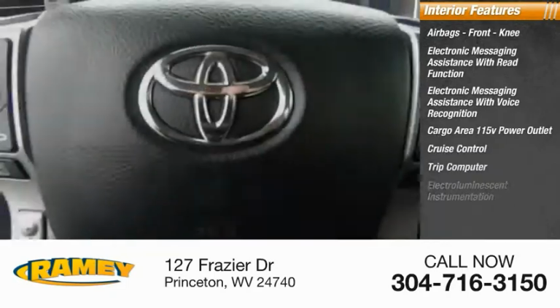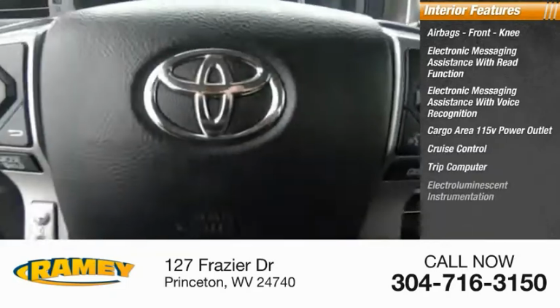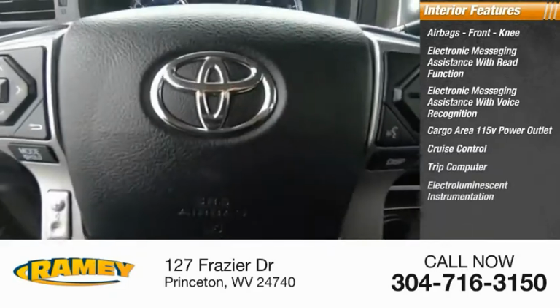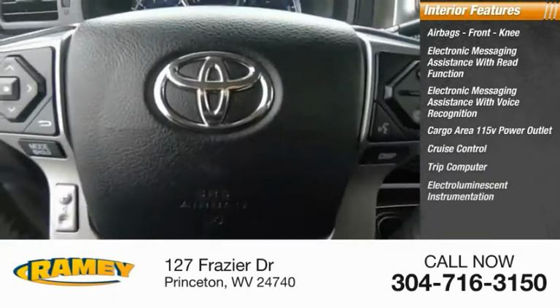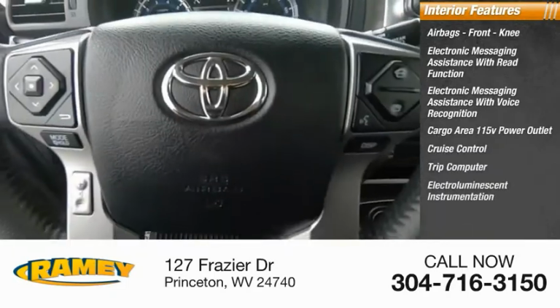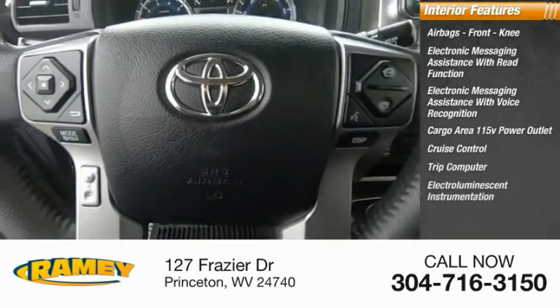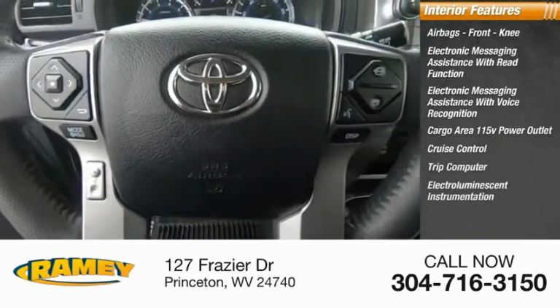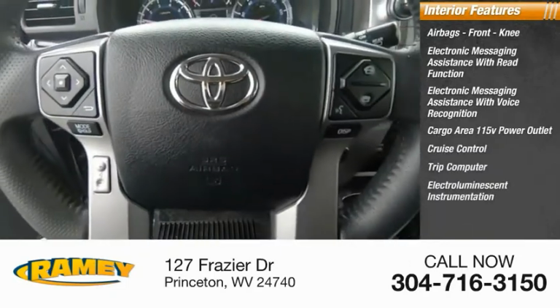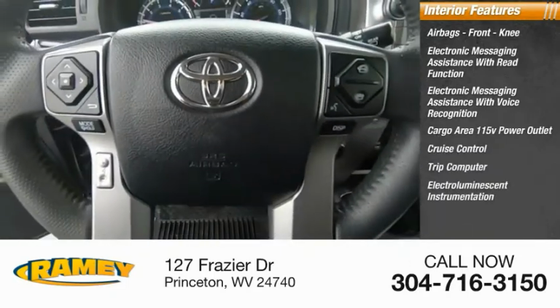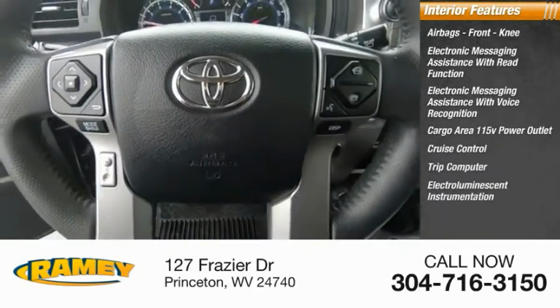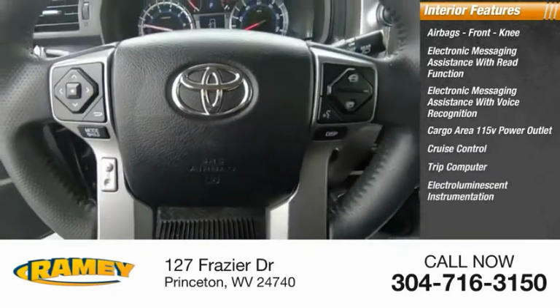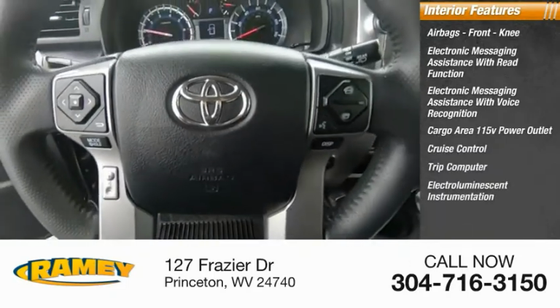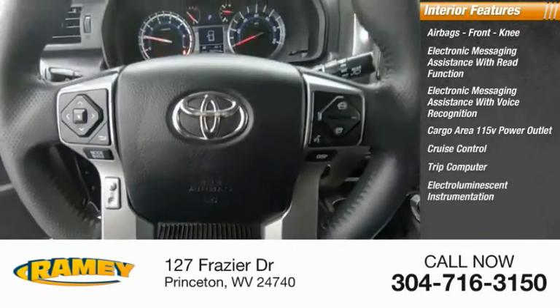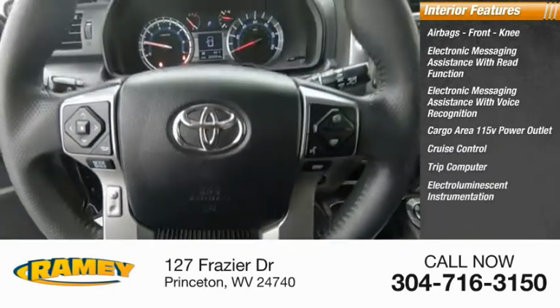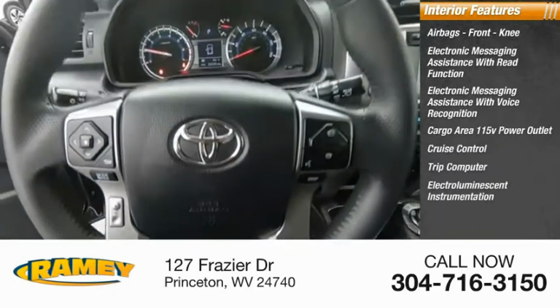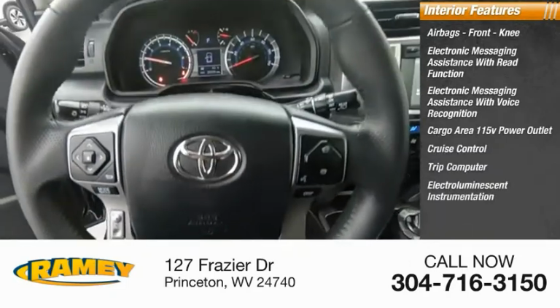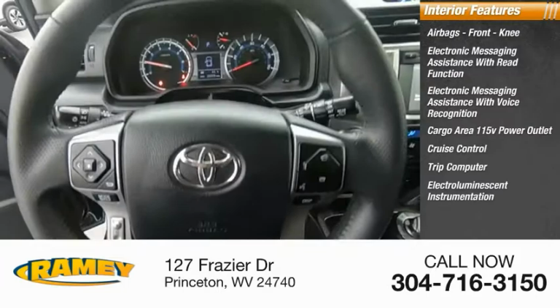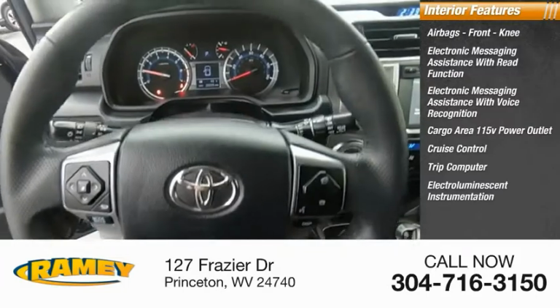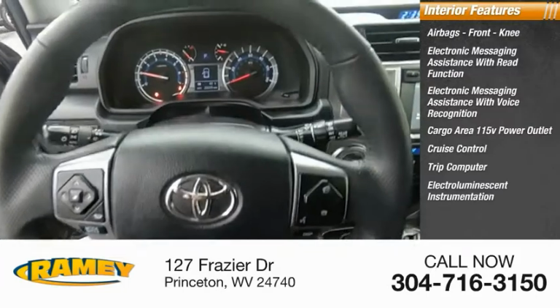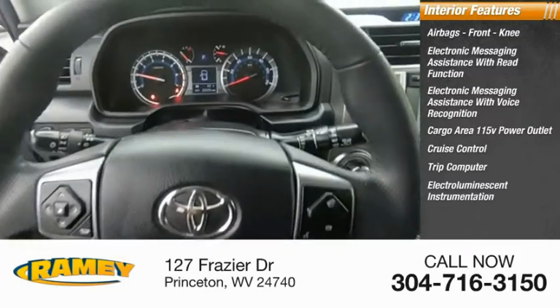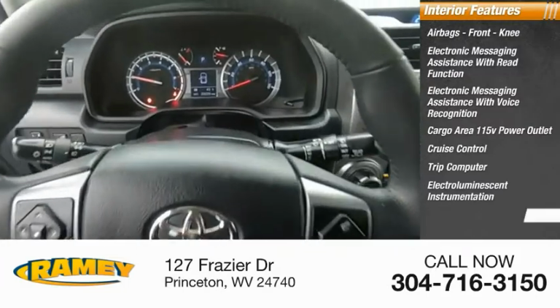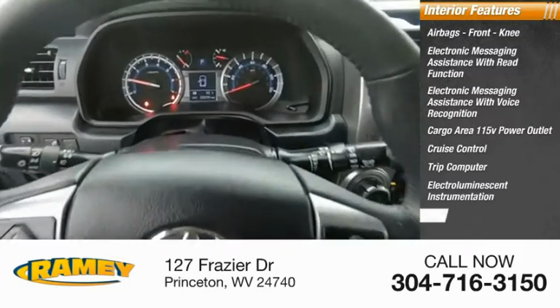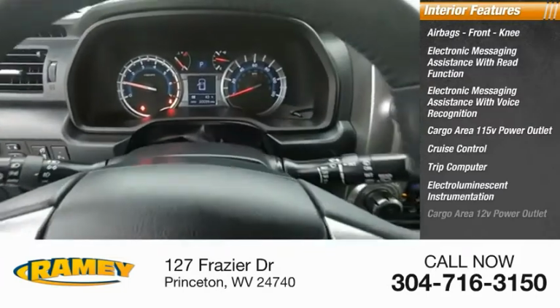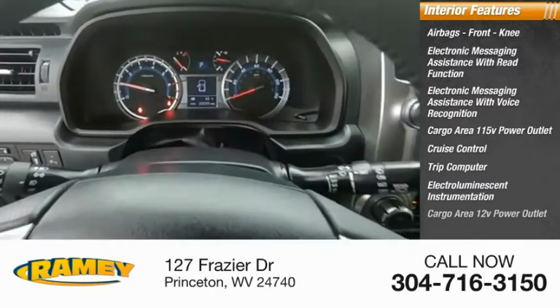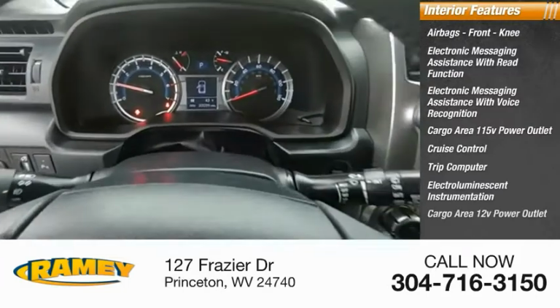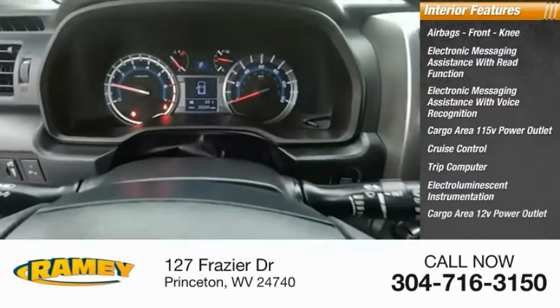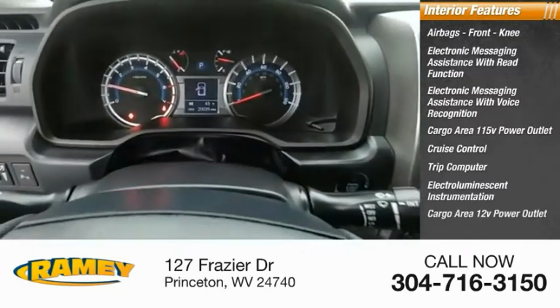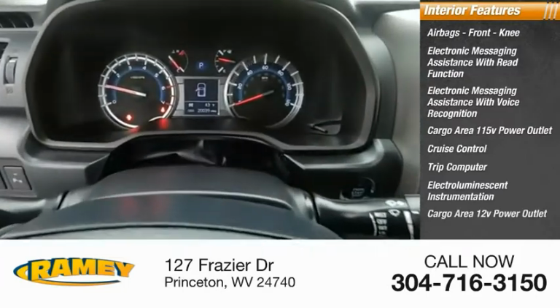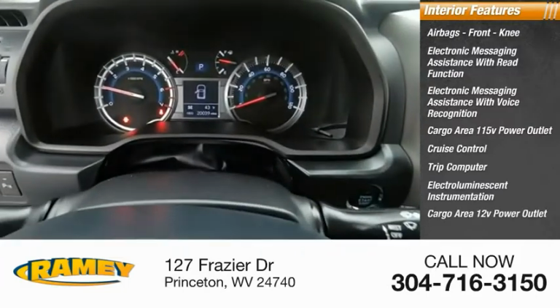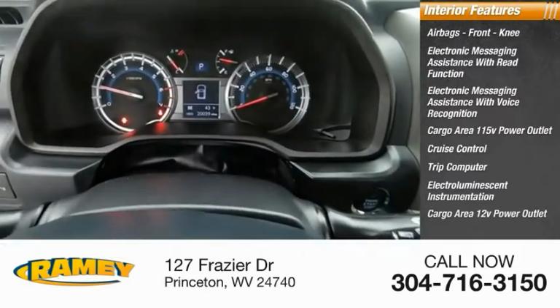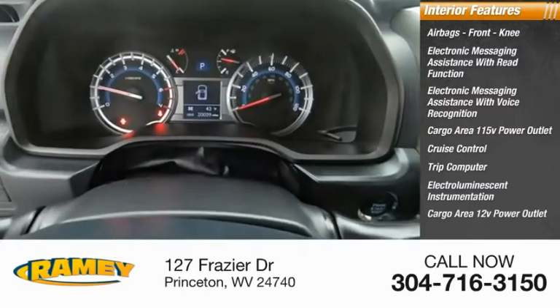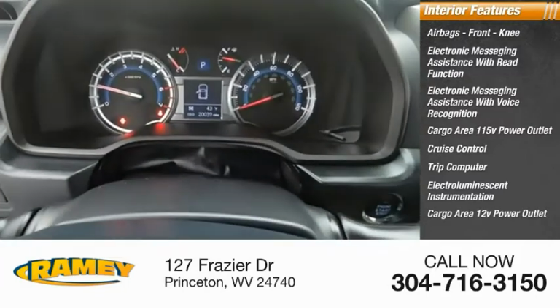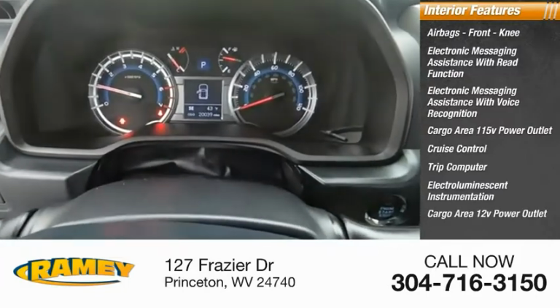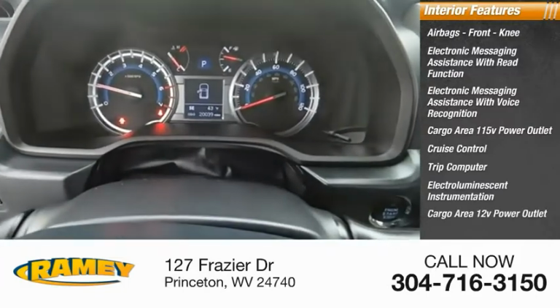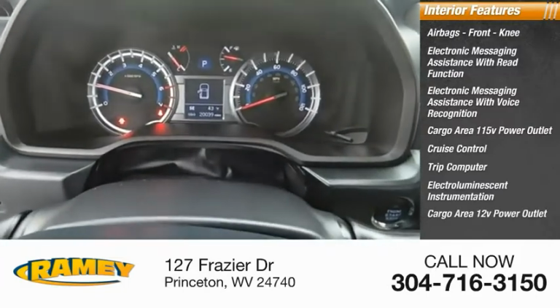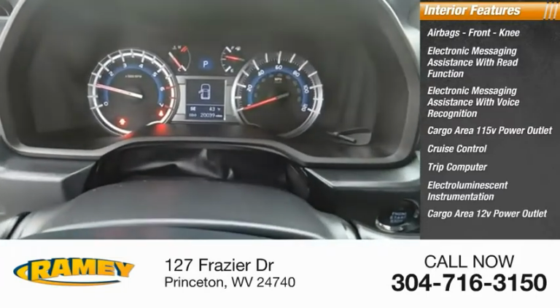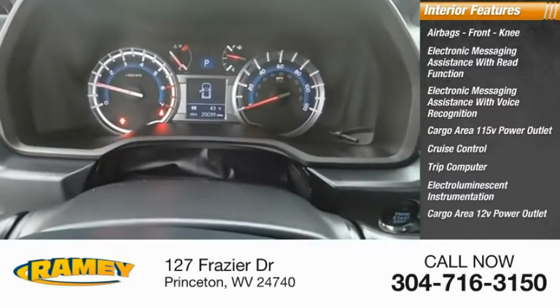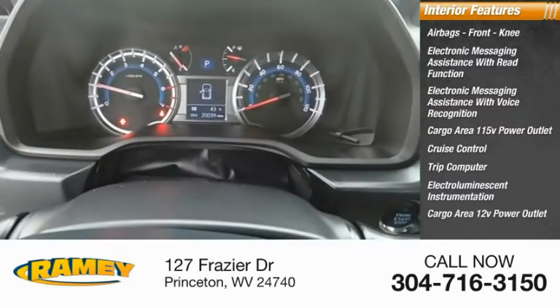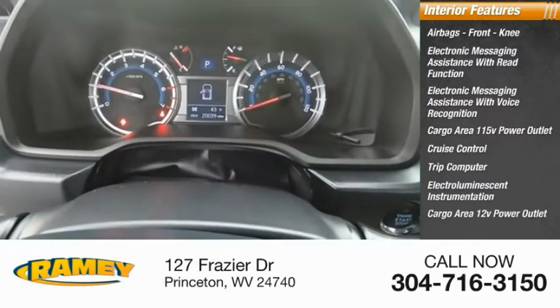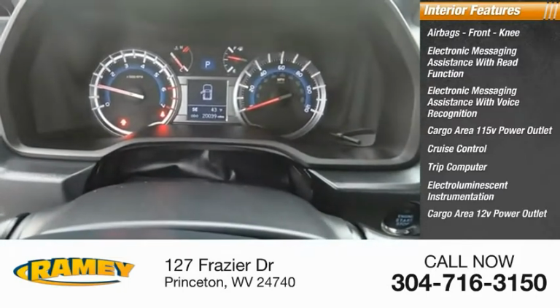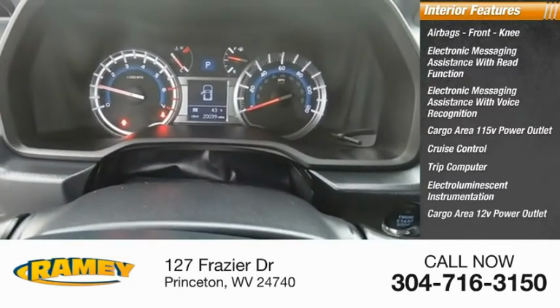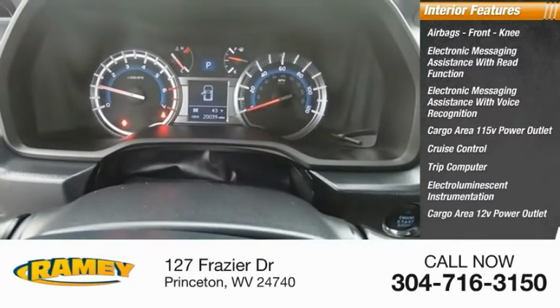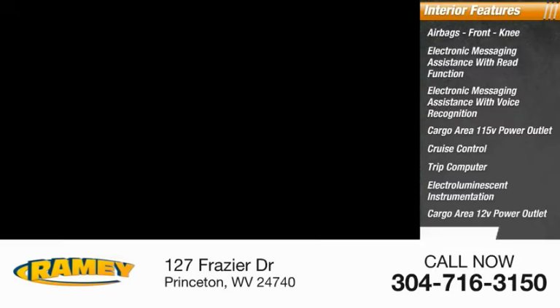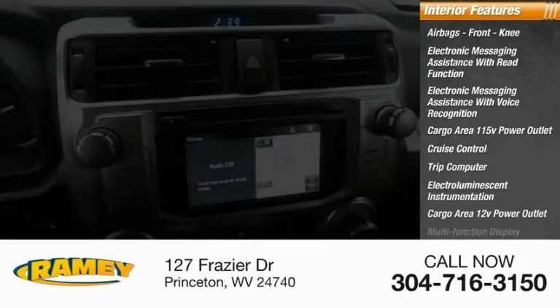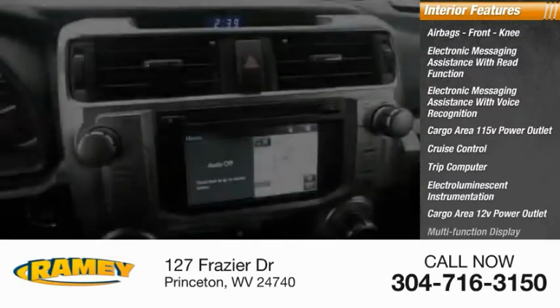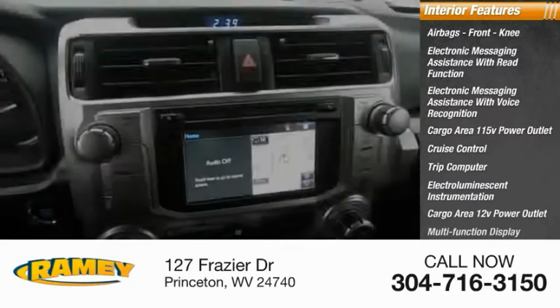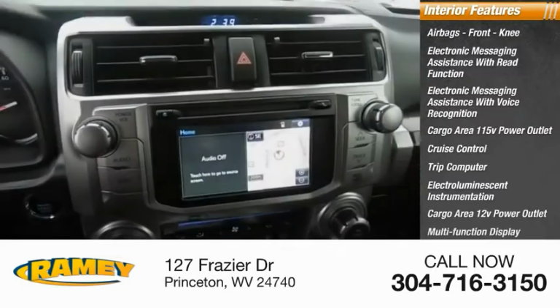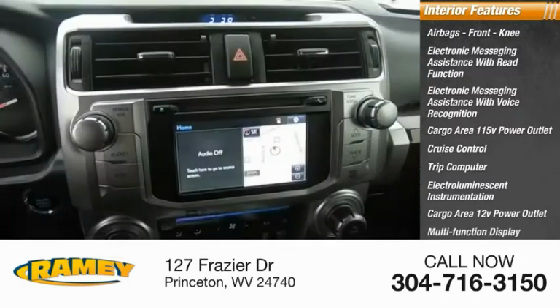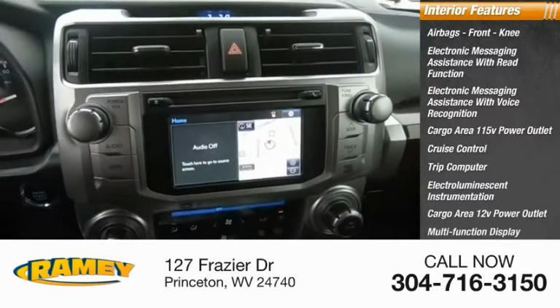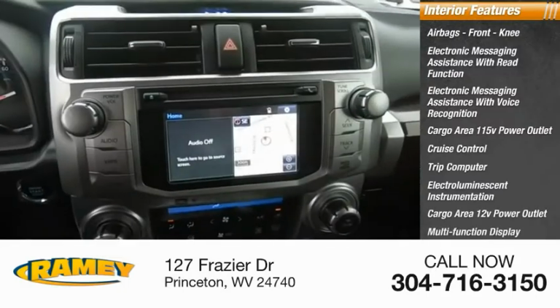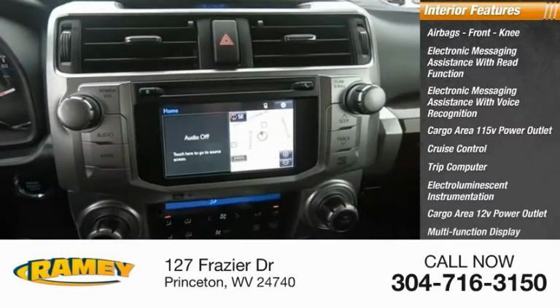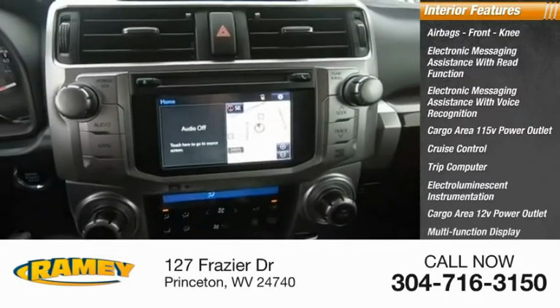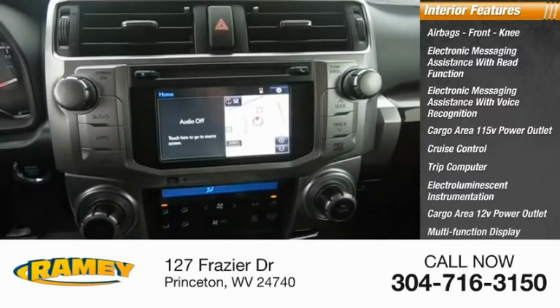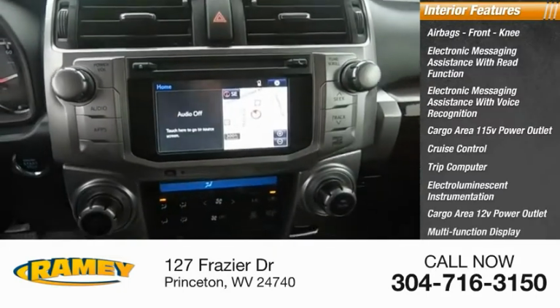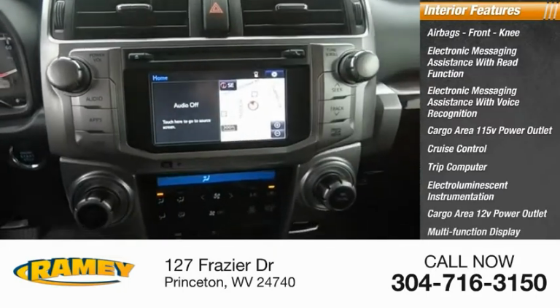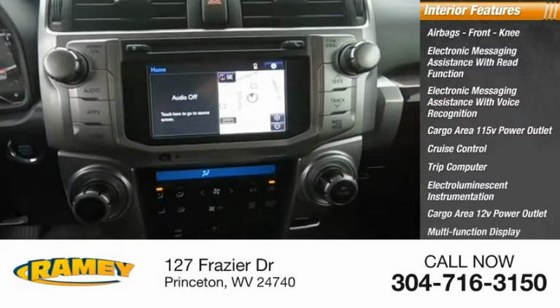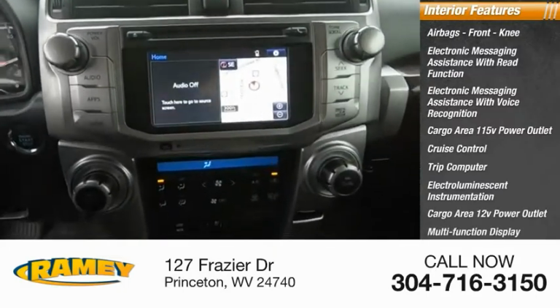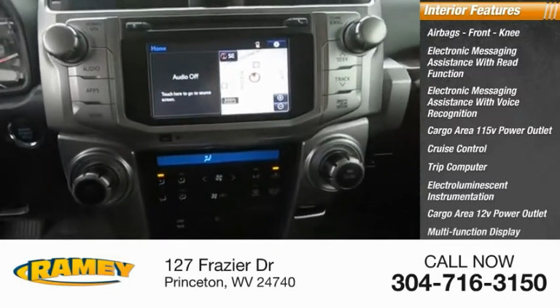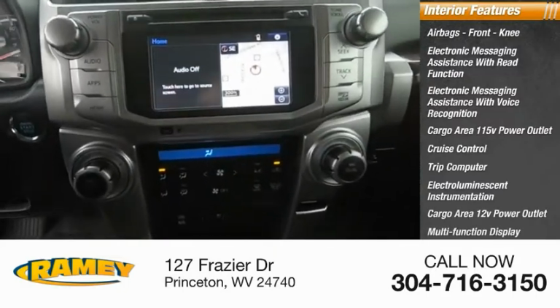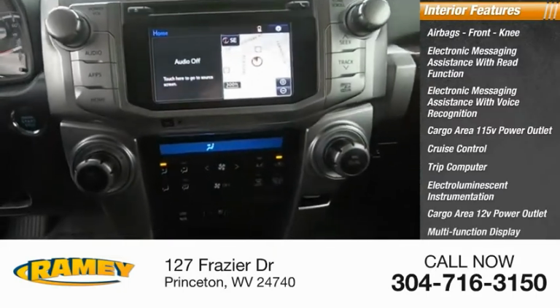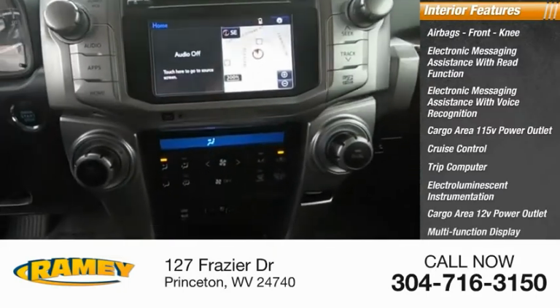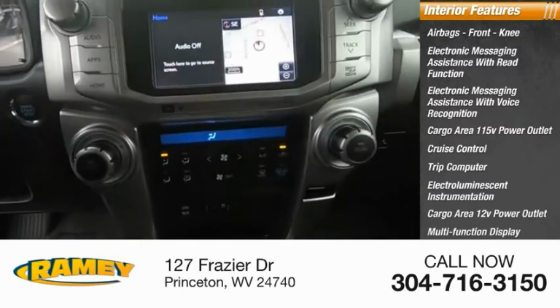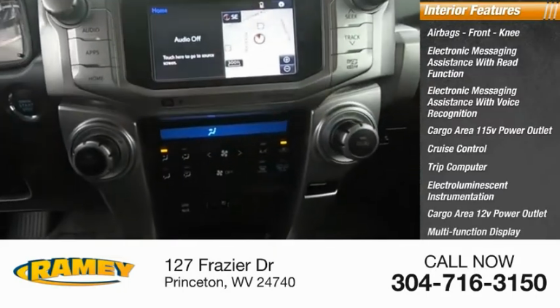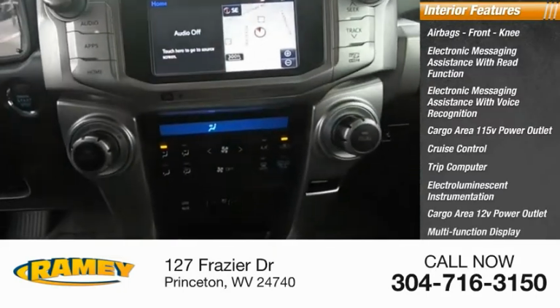Electro-illuminescent instrumentation, cargo area 12-volt power outlet, multifunction display, child safety locks.